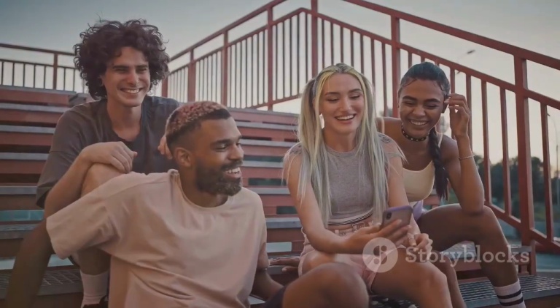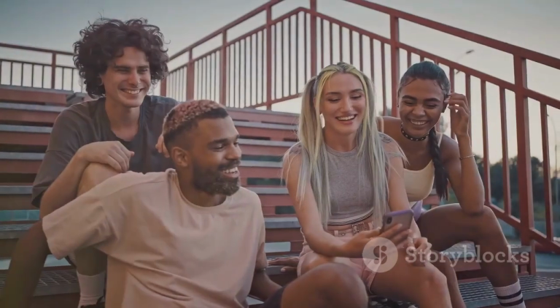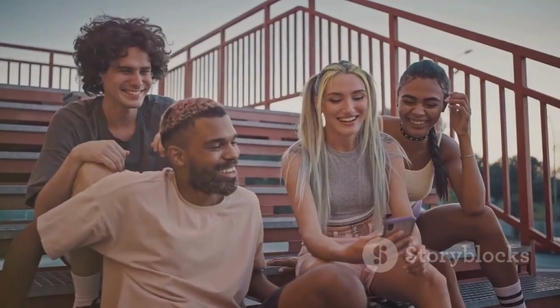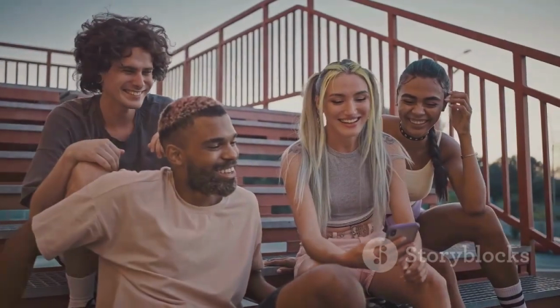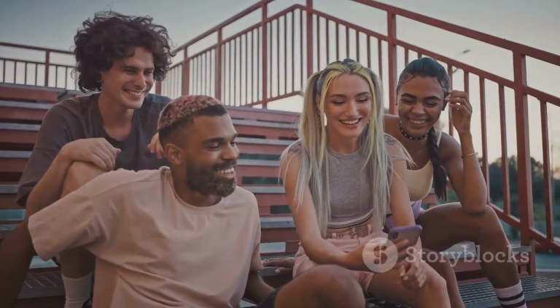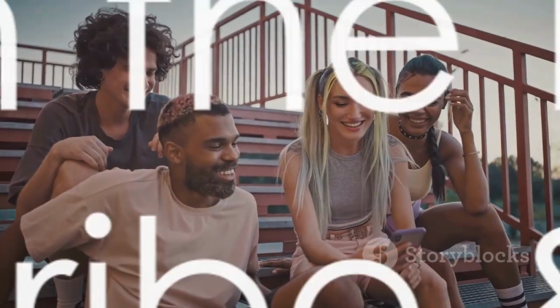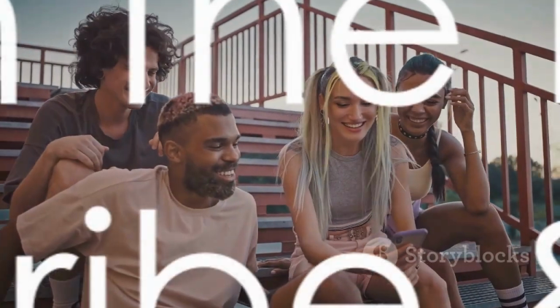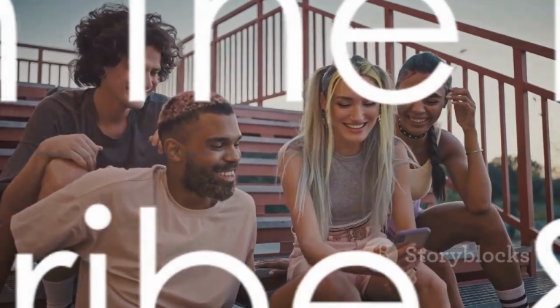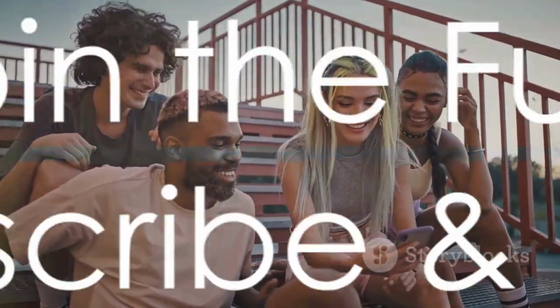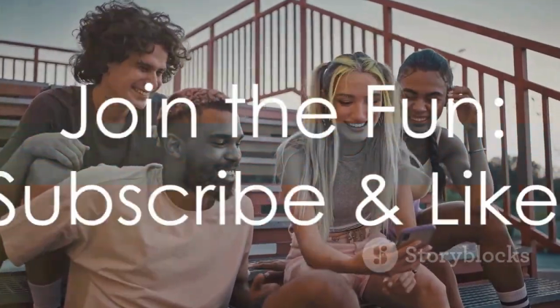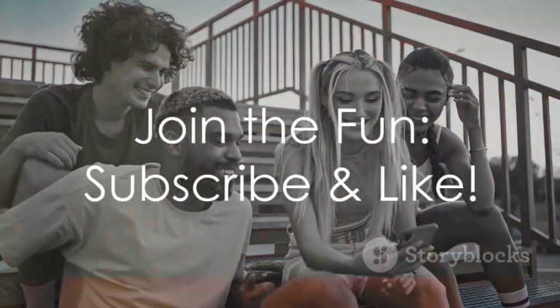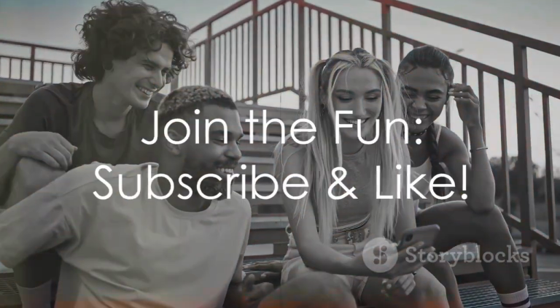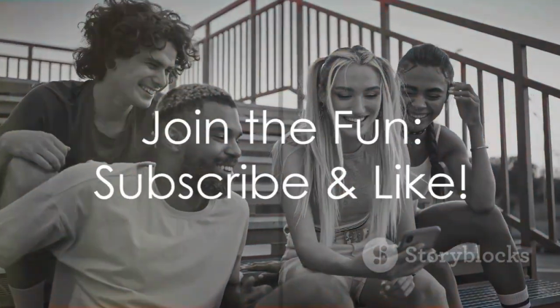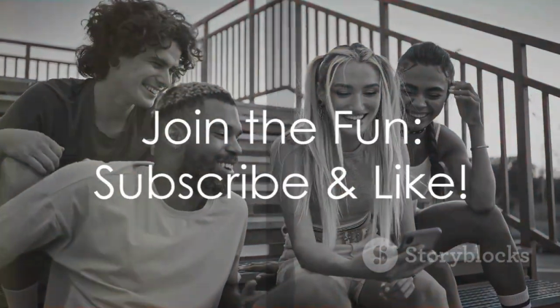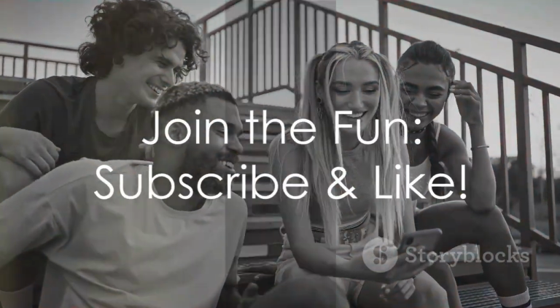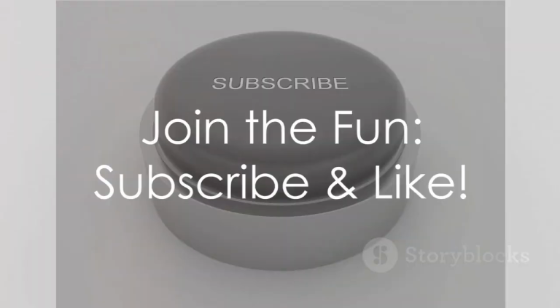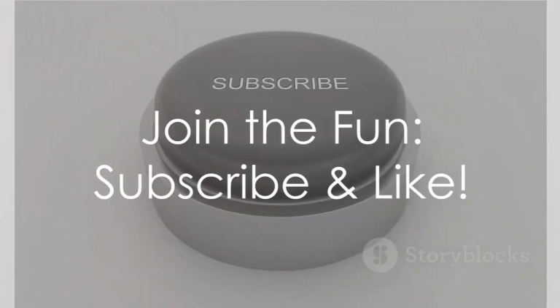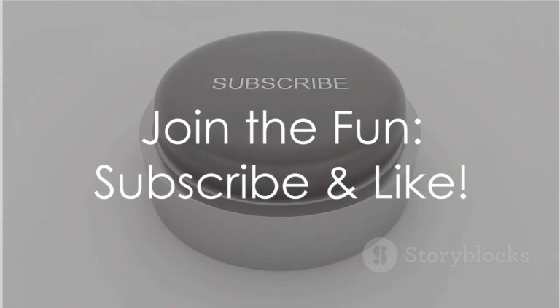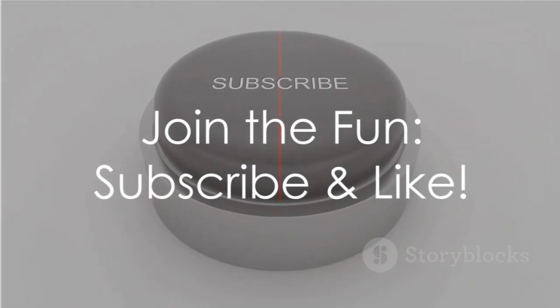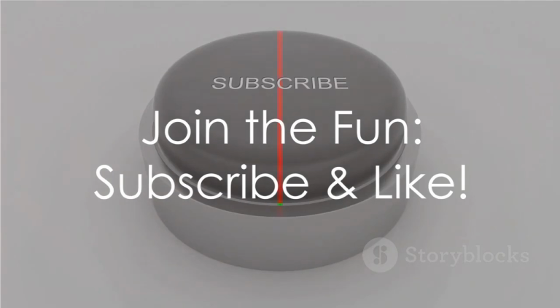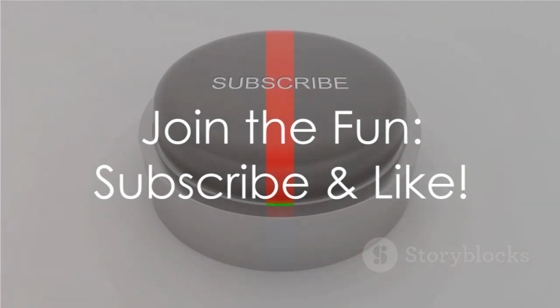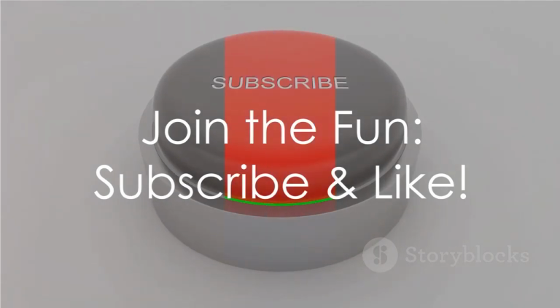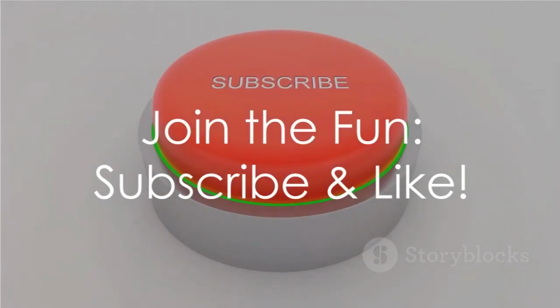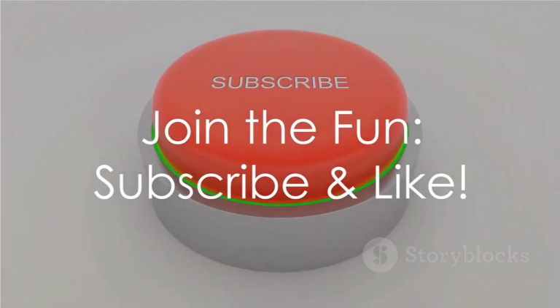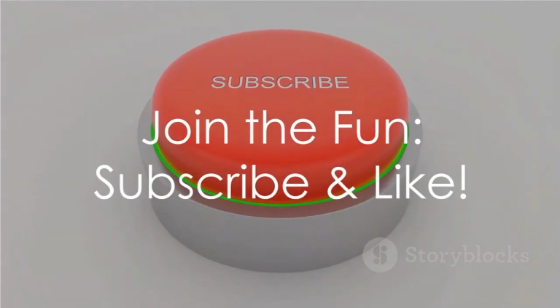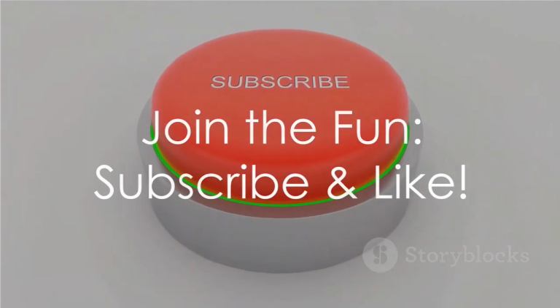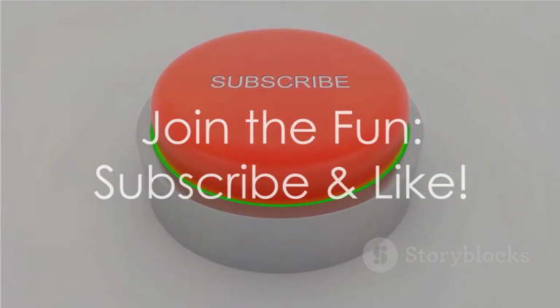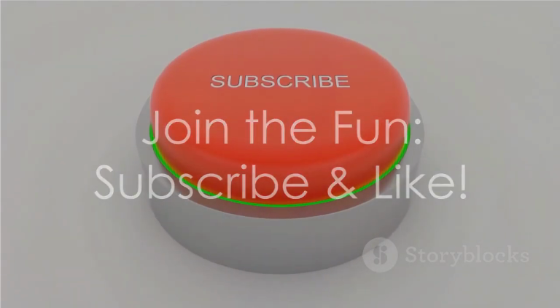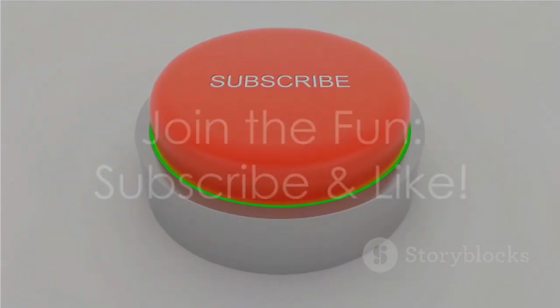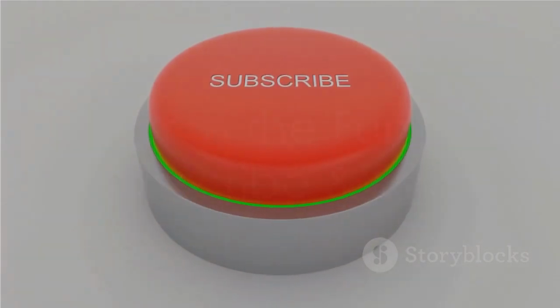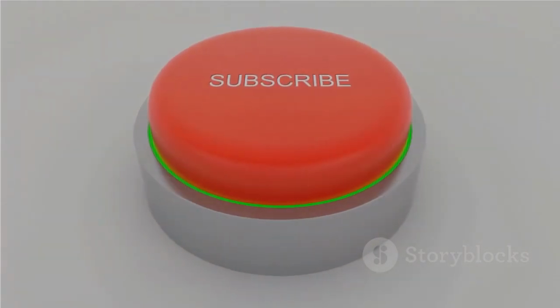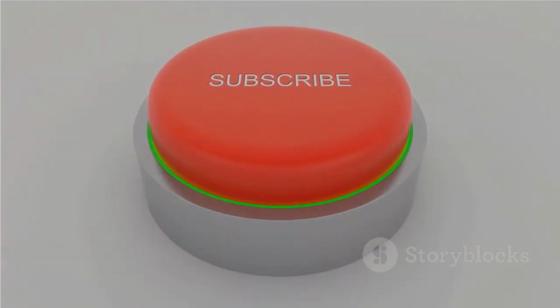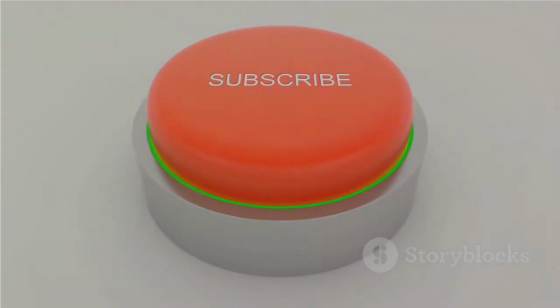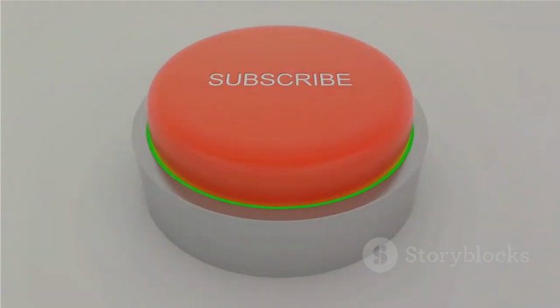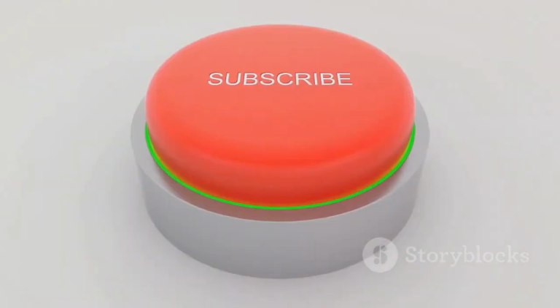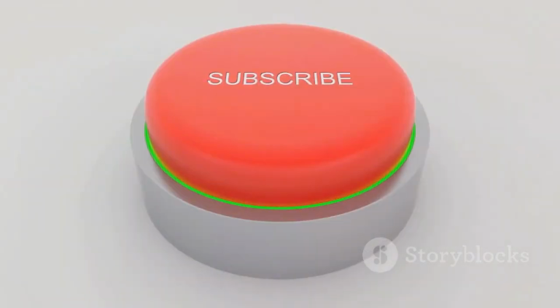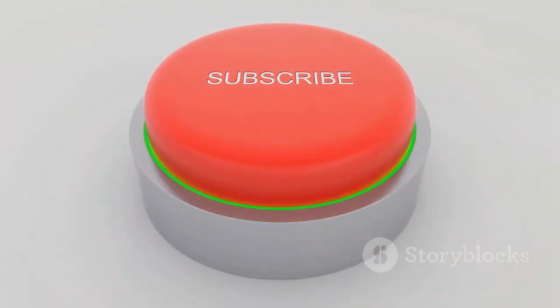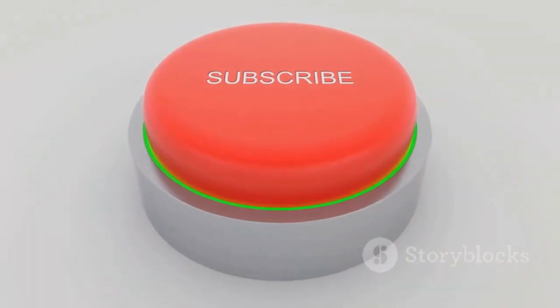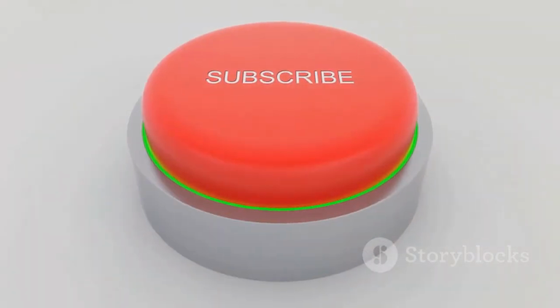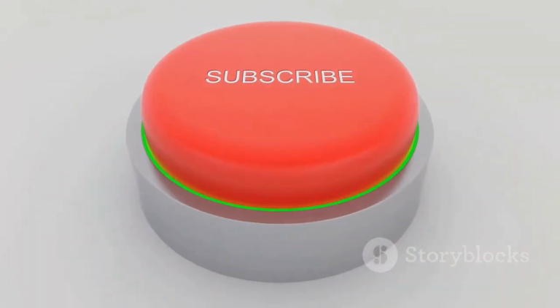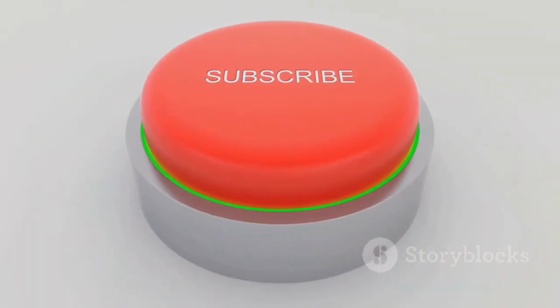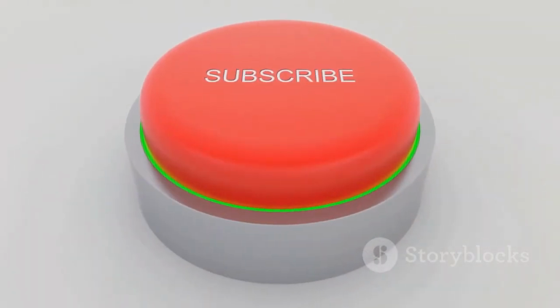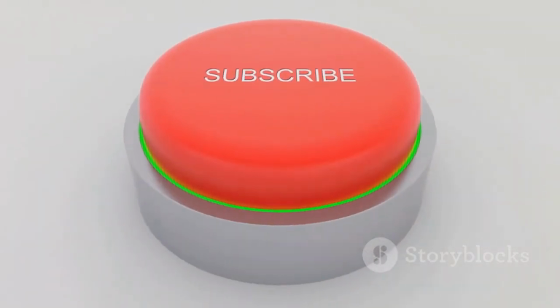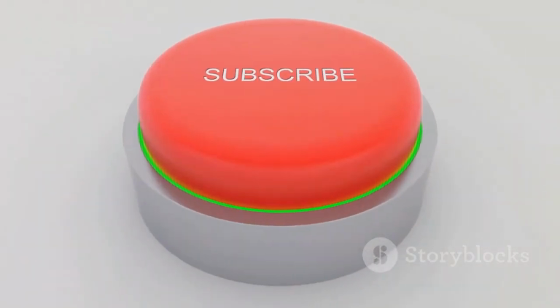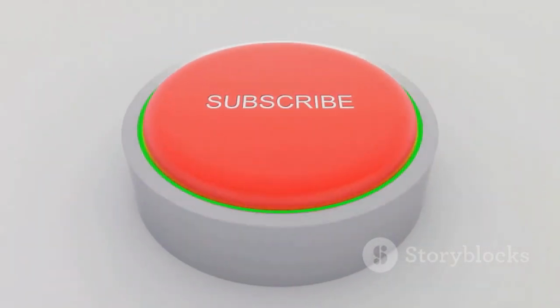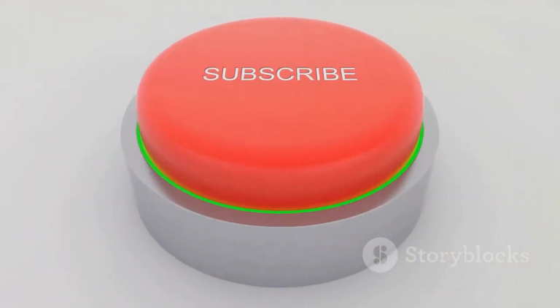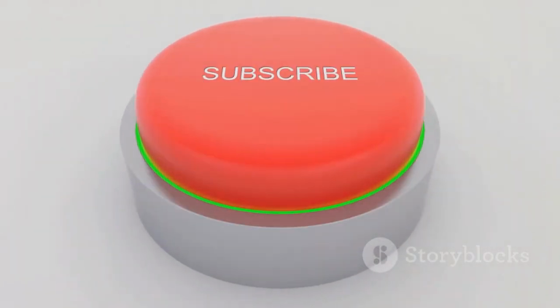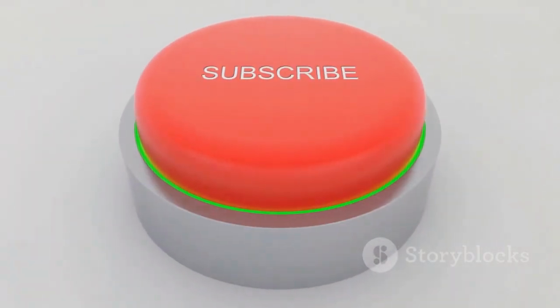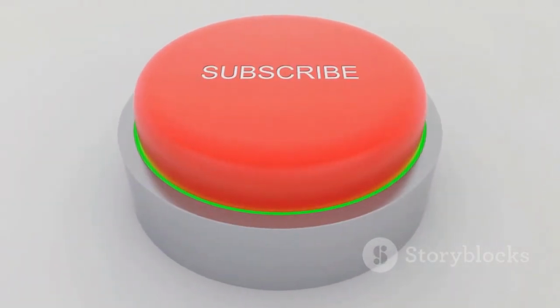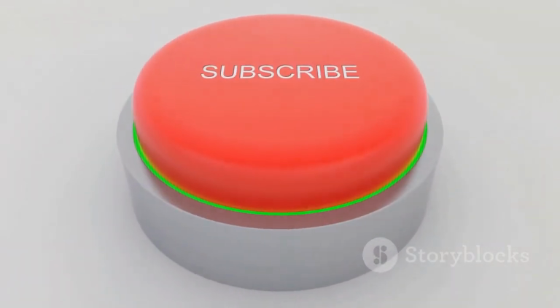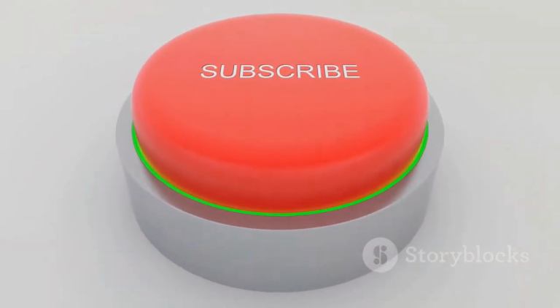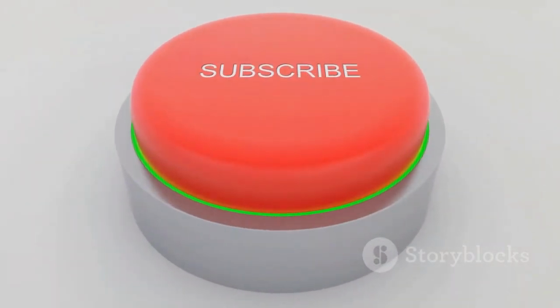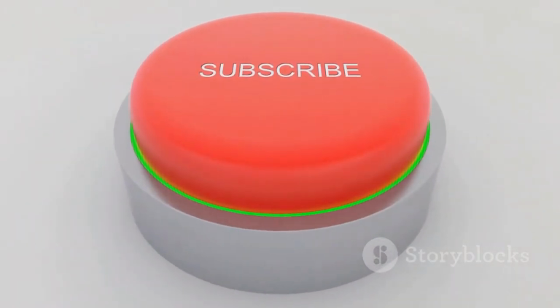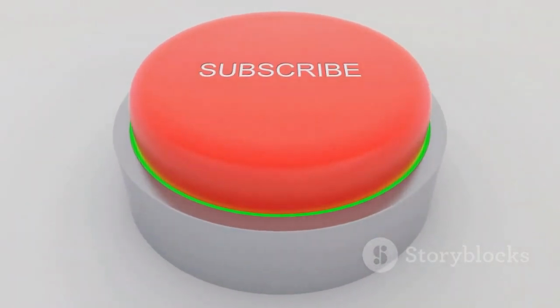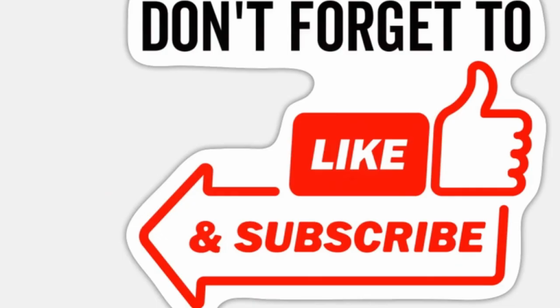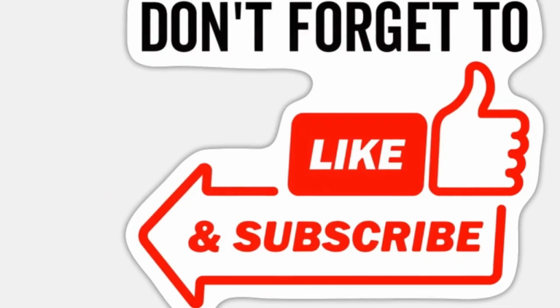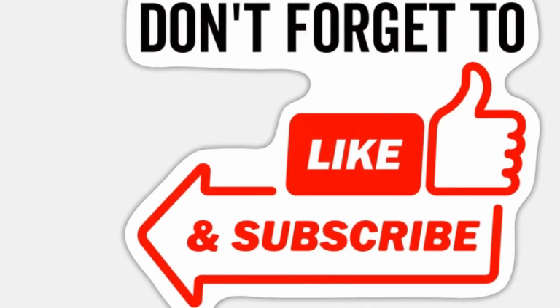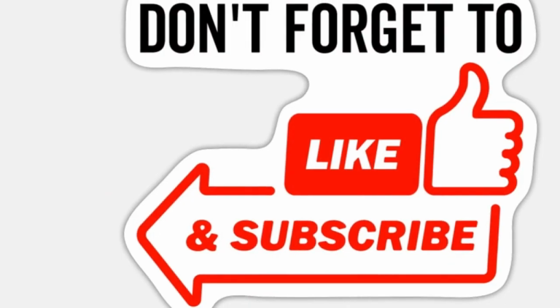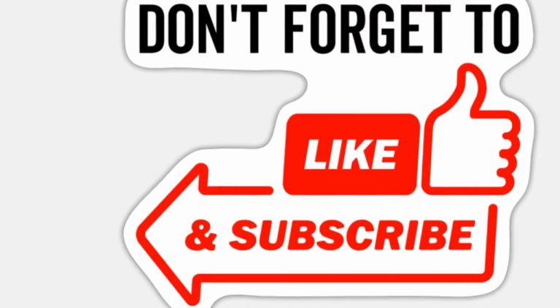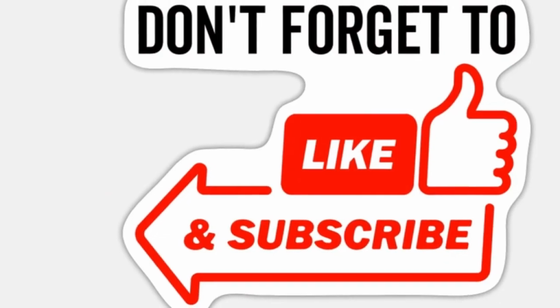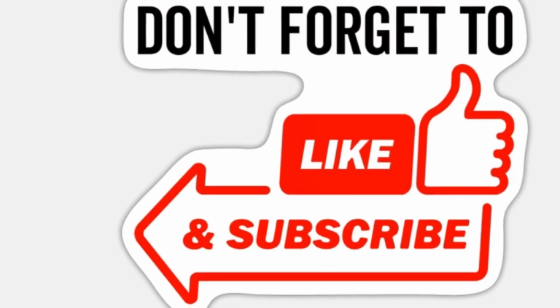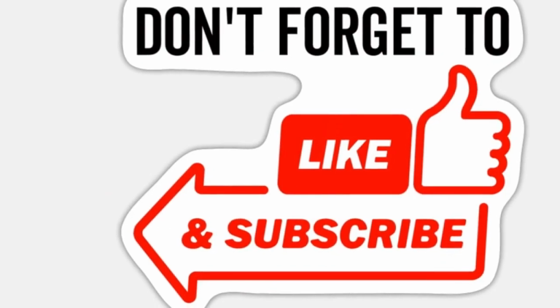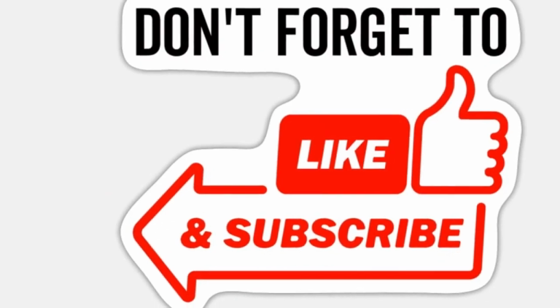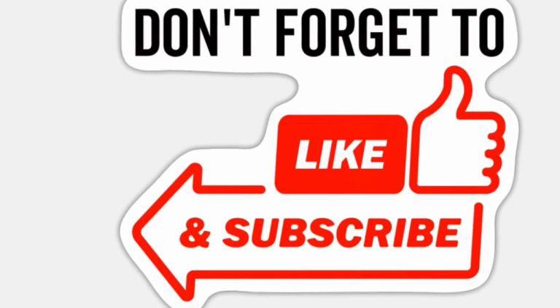Captivated by our content? Become part of our community — hit subscribe, tap the like button, and immerse yourself in our world.